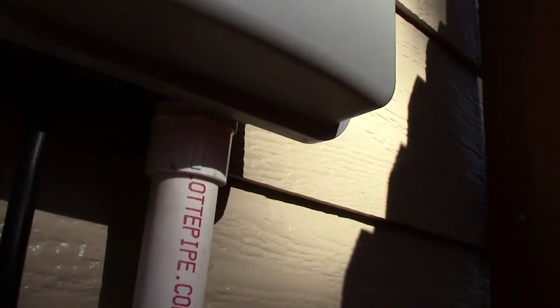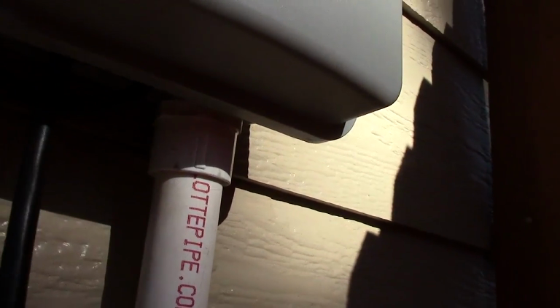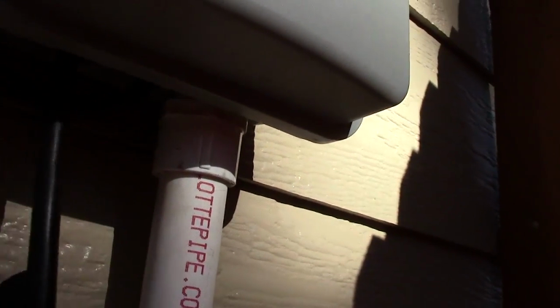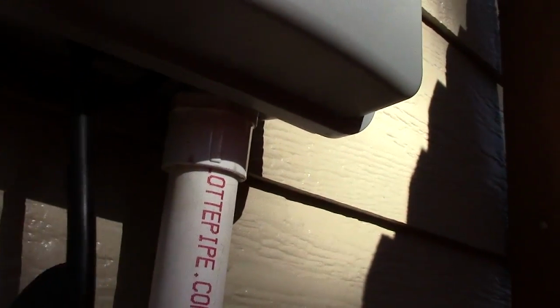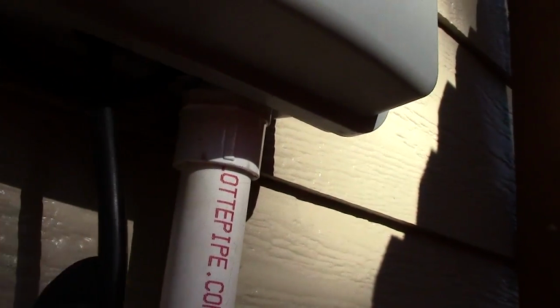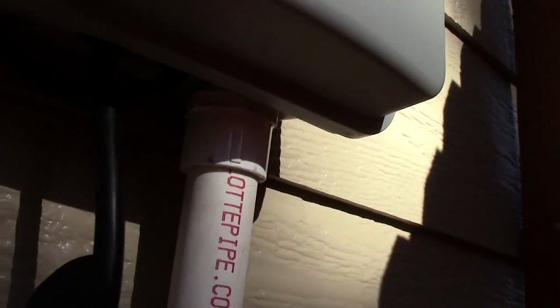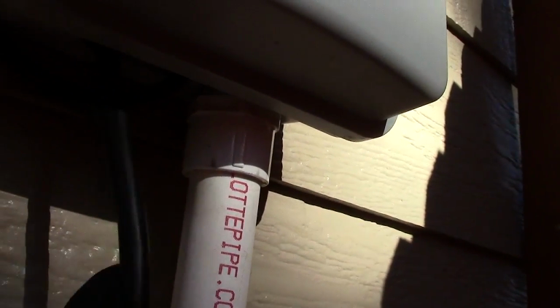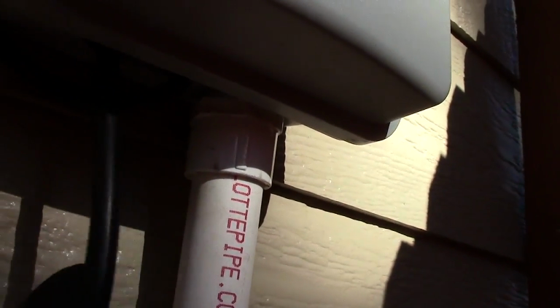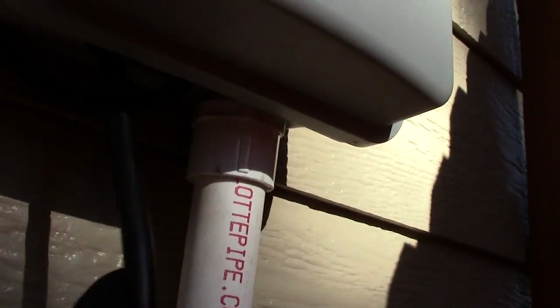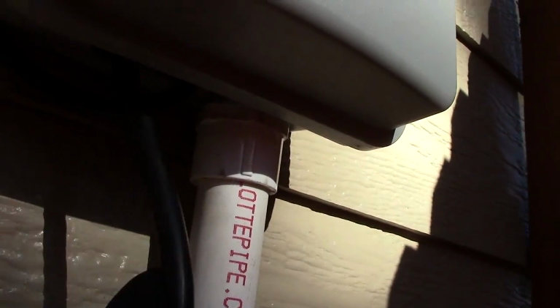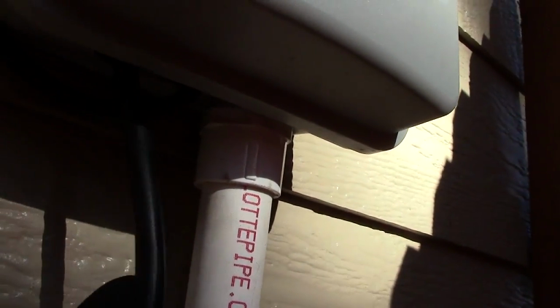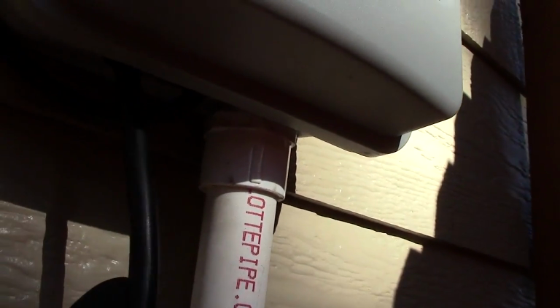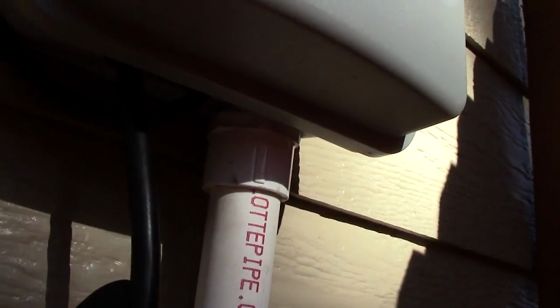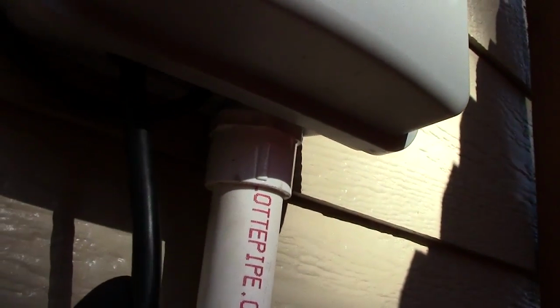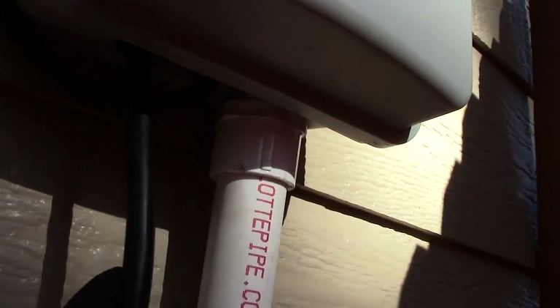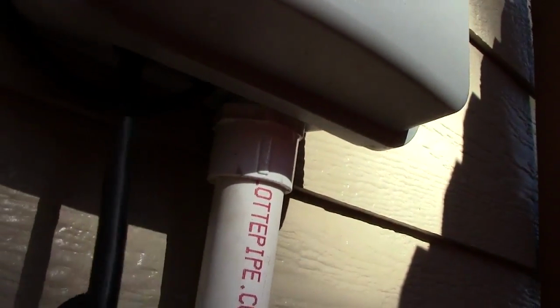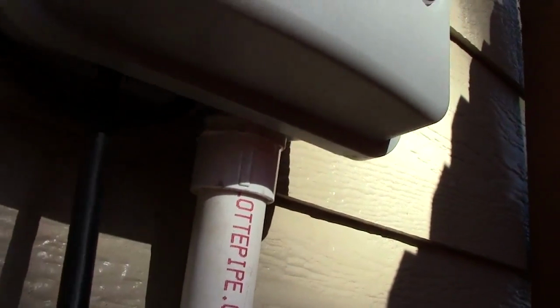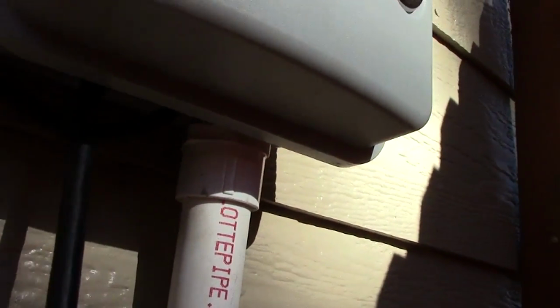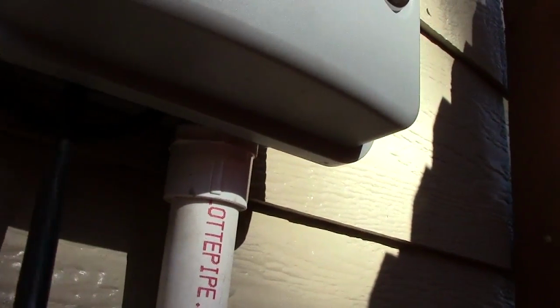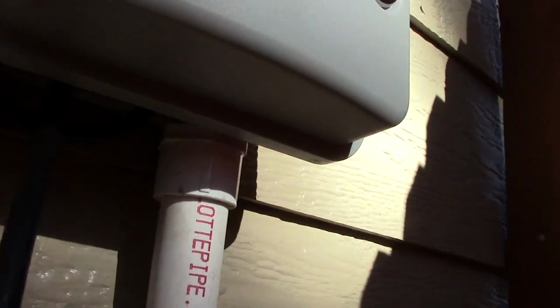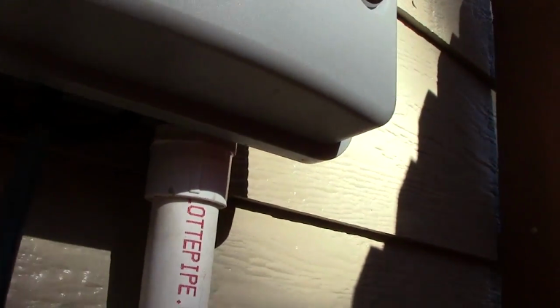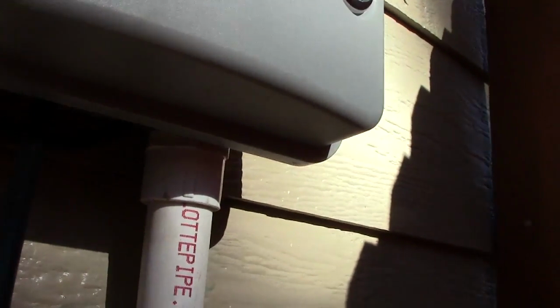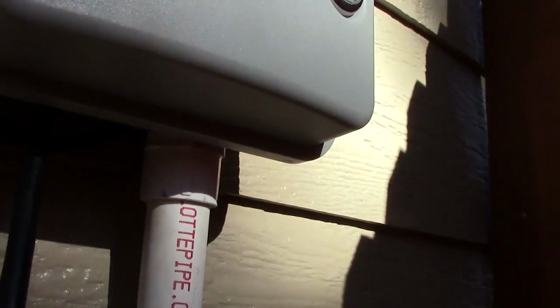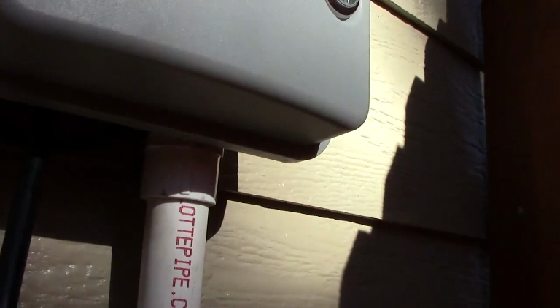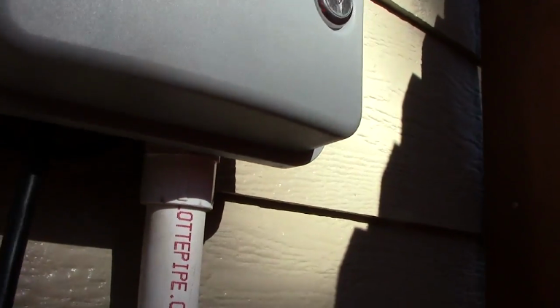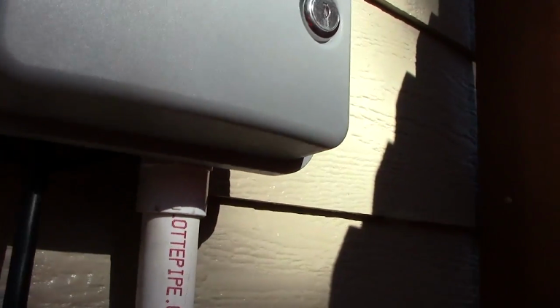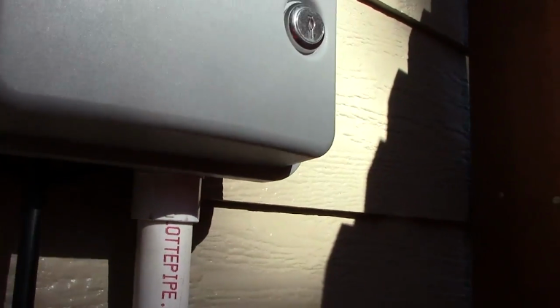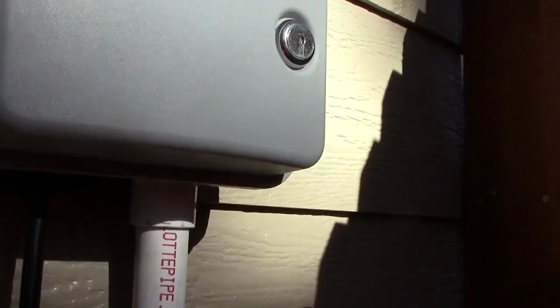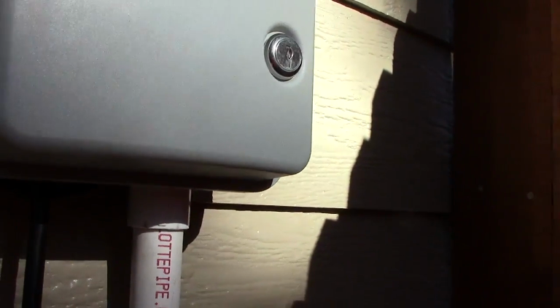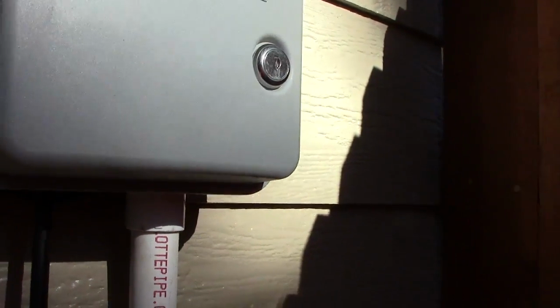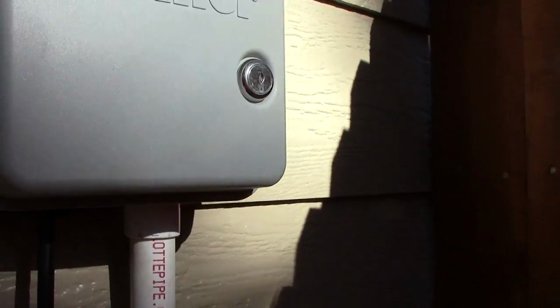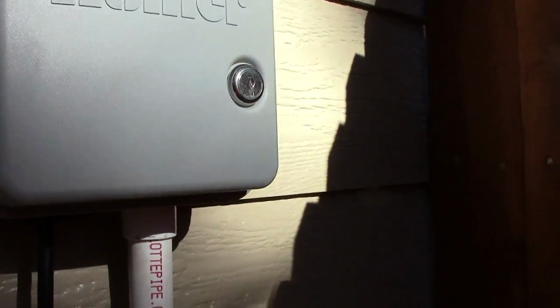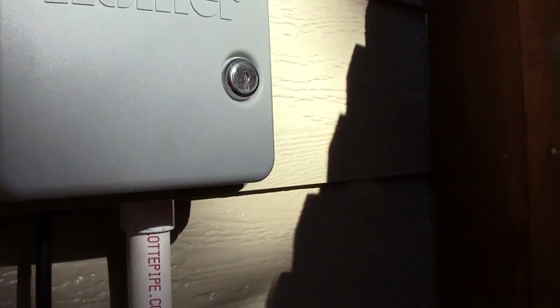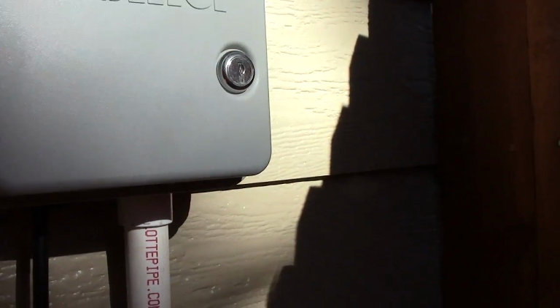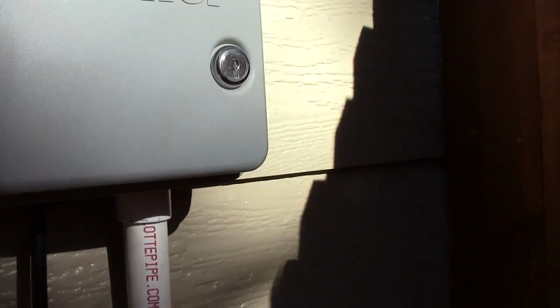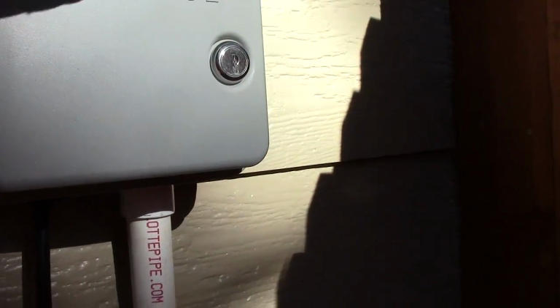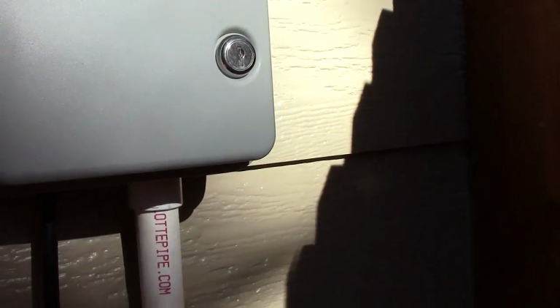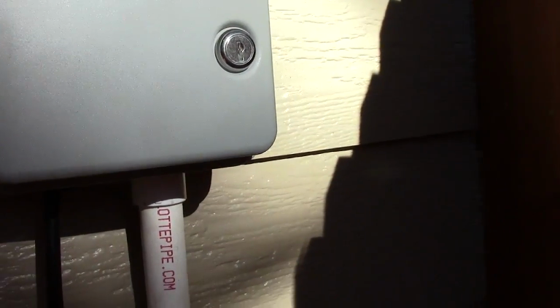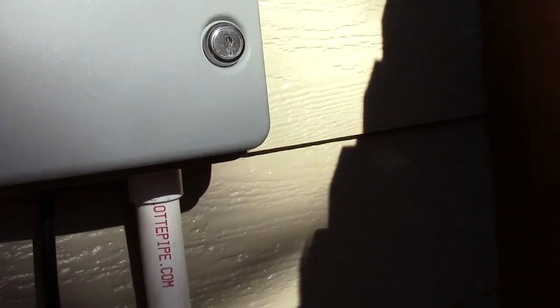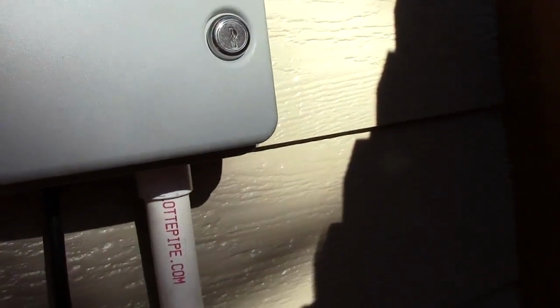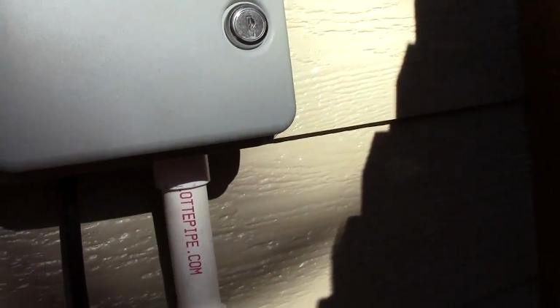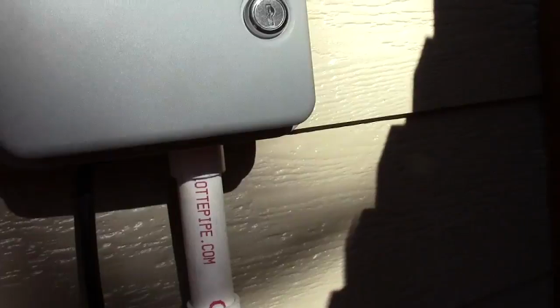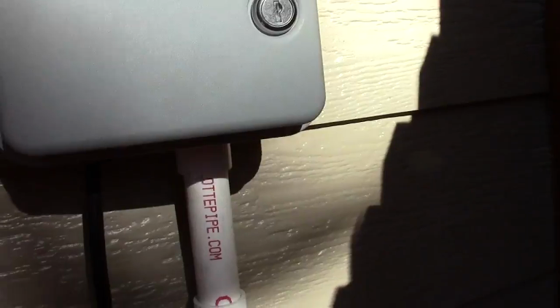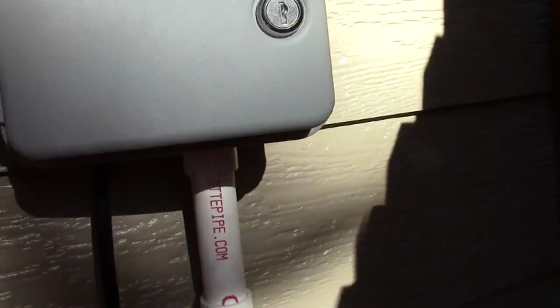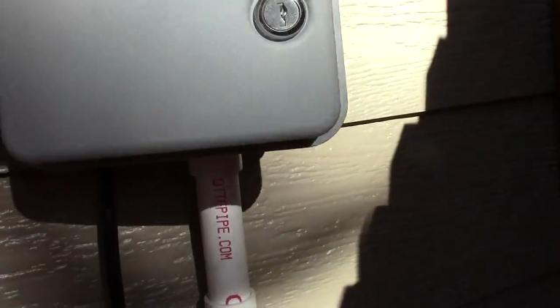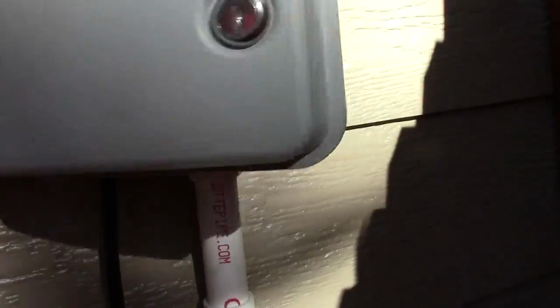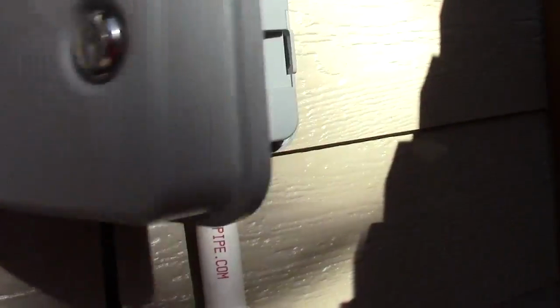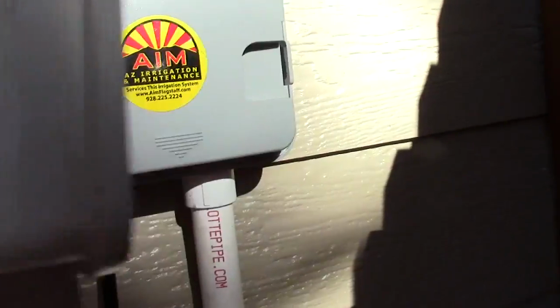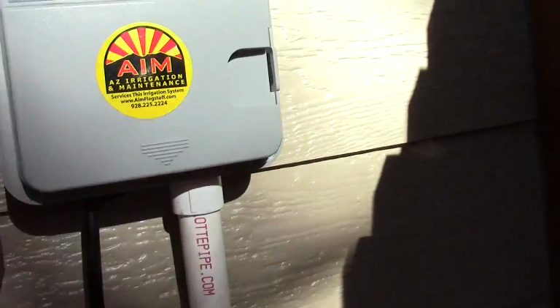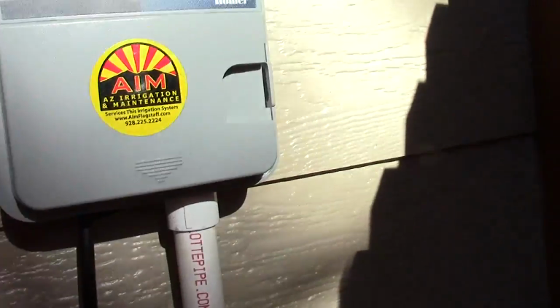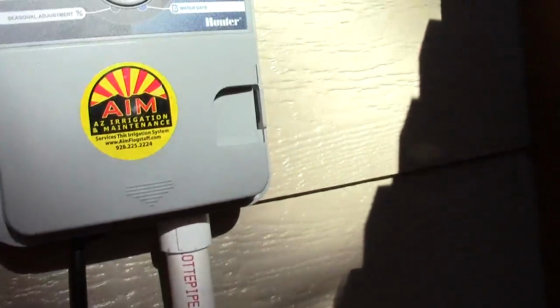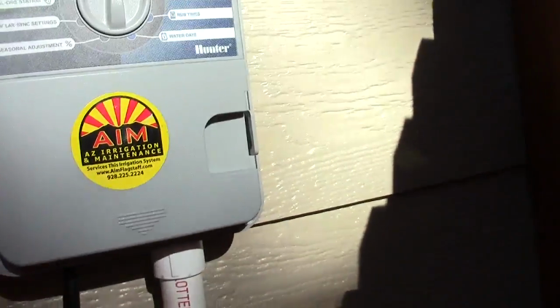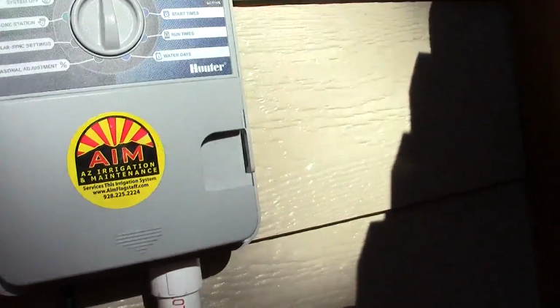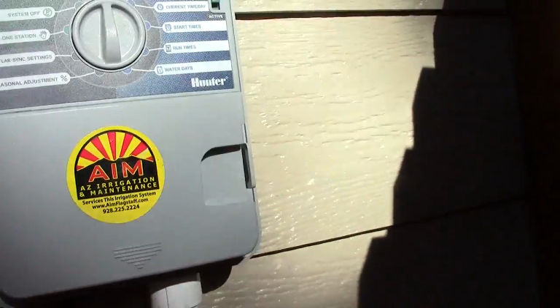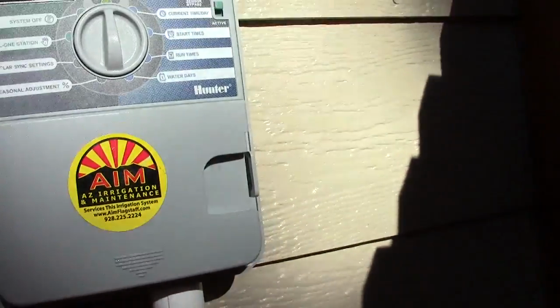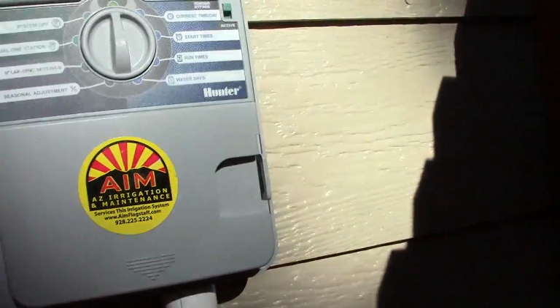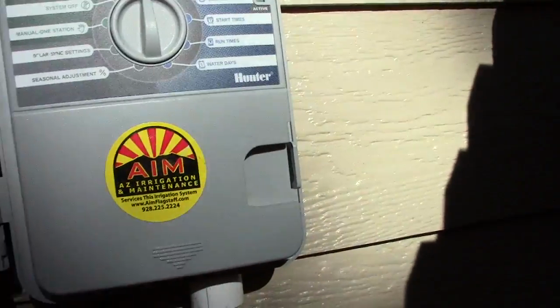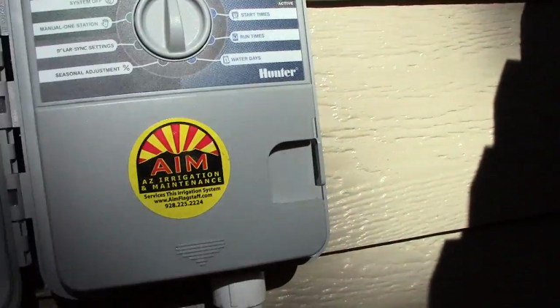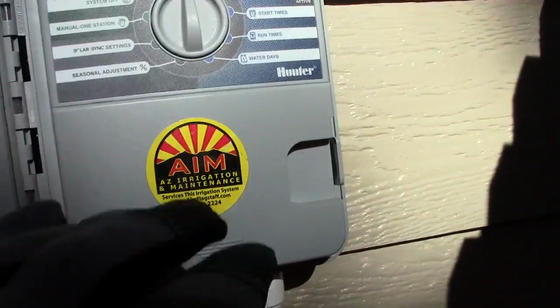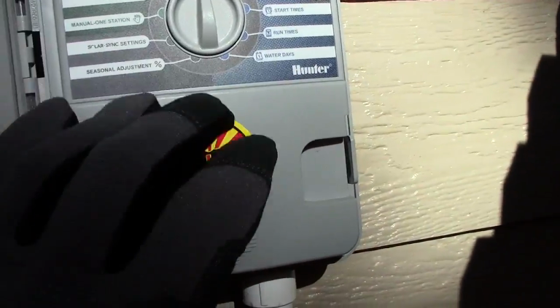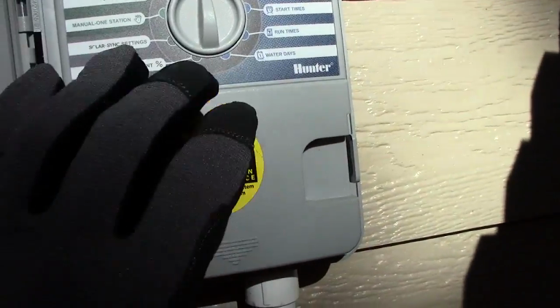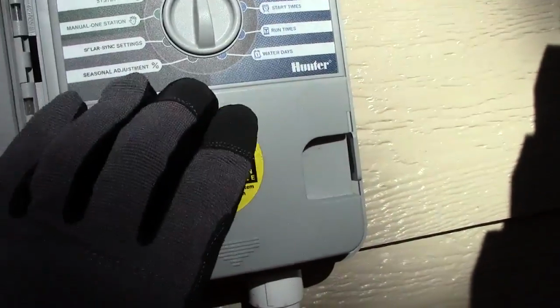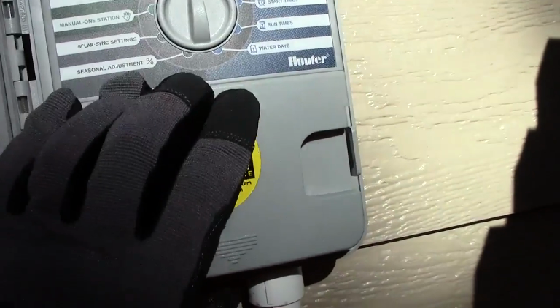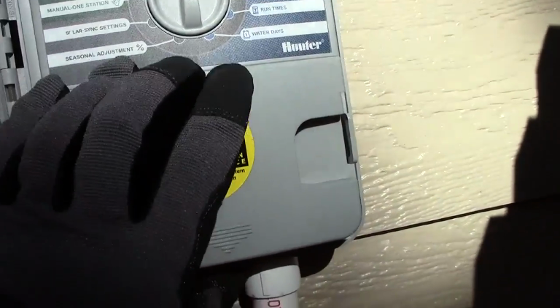Right now we do have this hardwired in, but we've got a temporary thing until the electrician comes by.